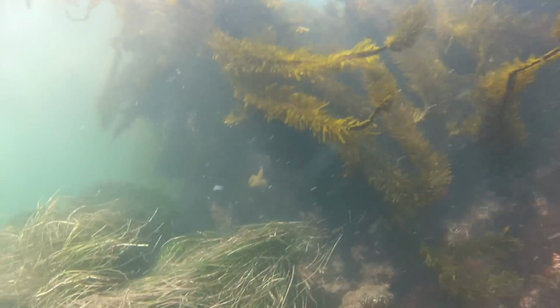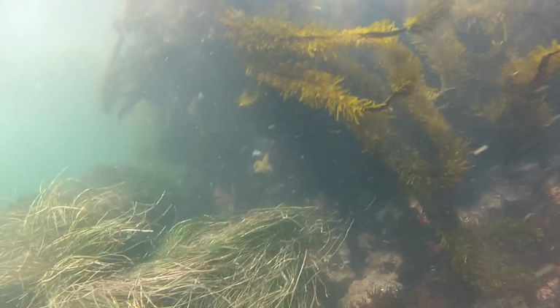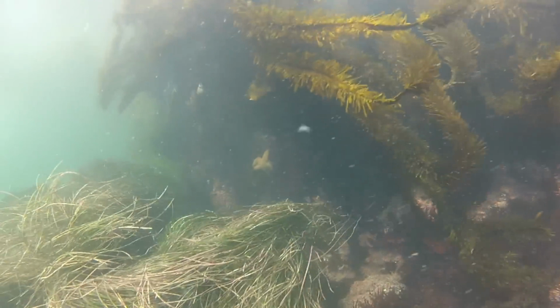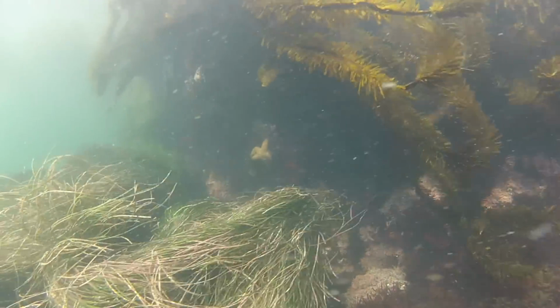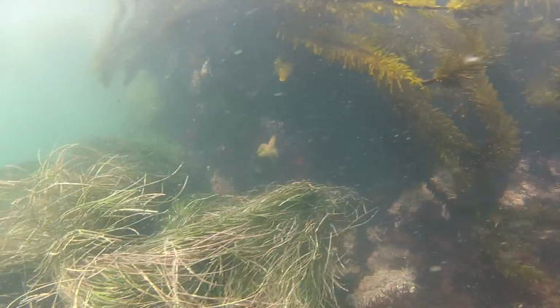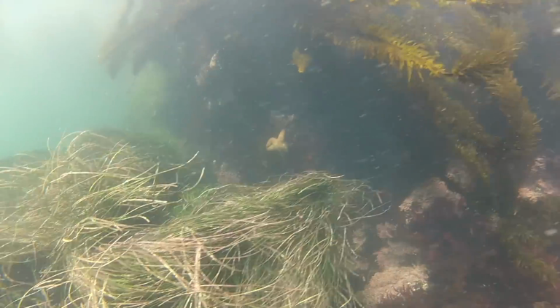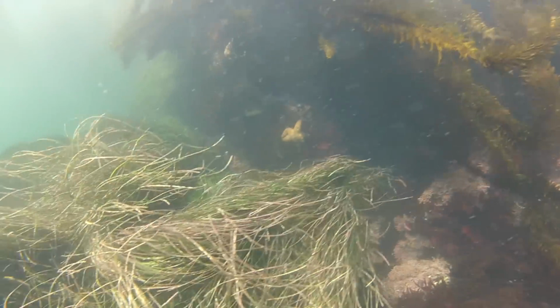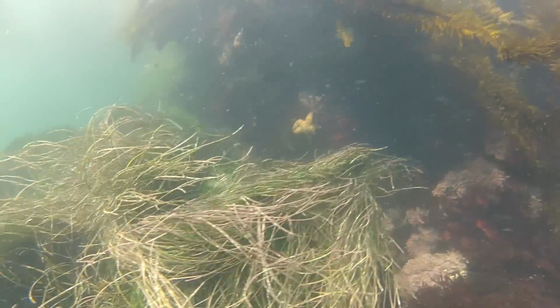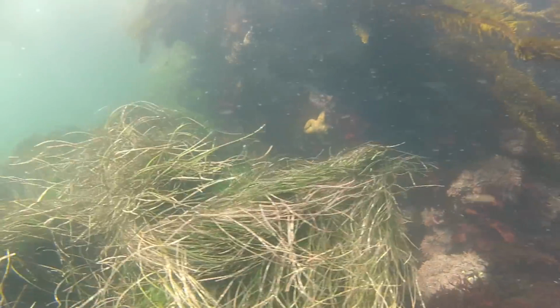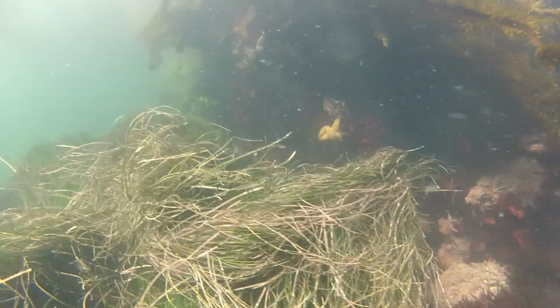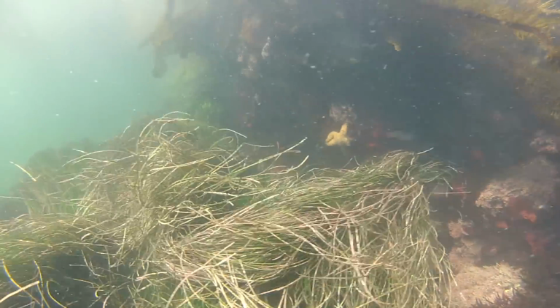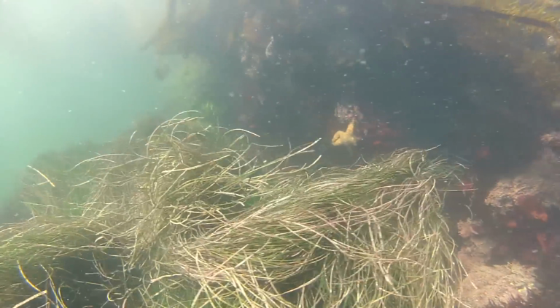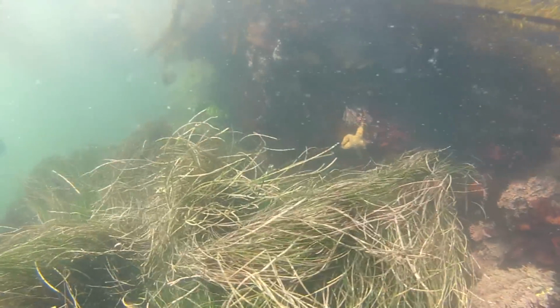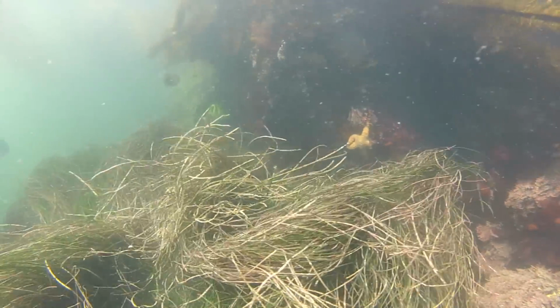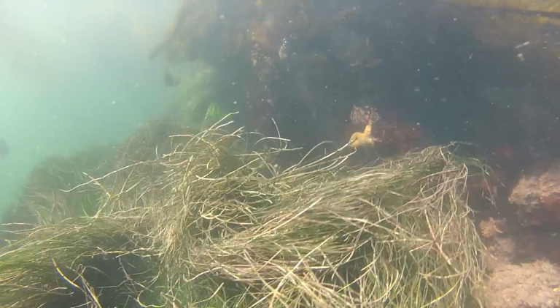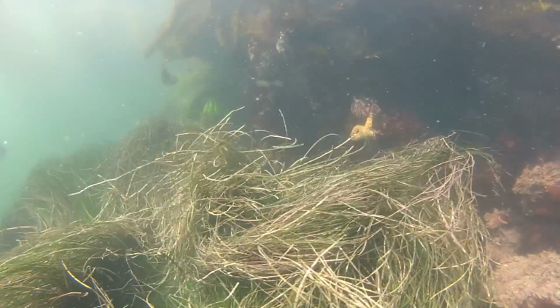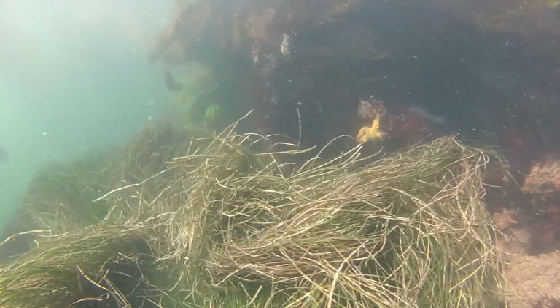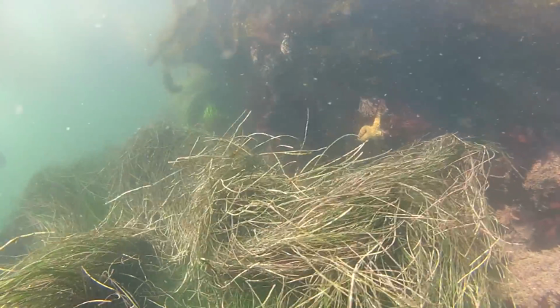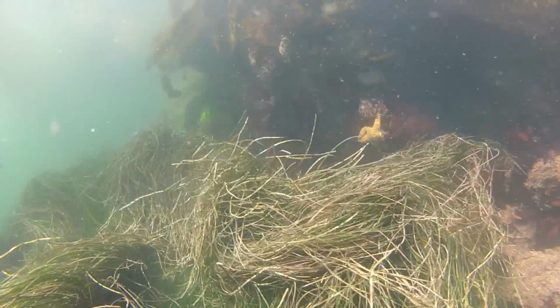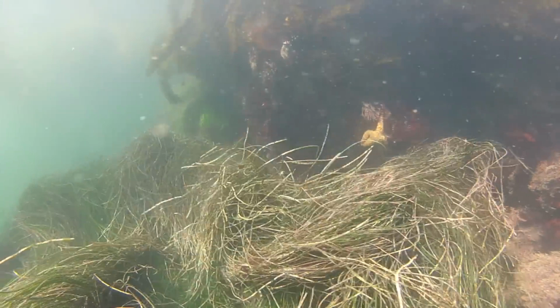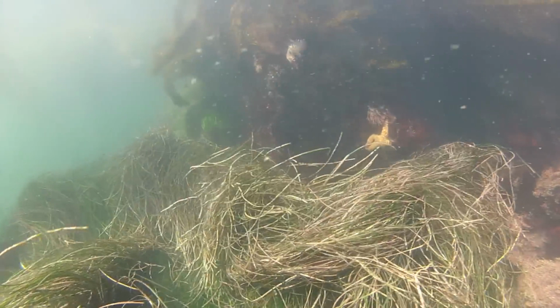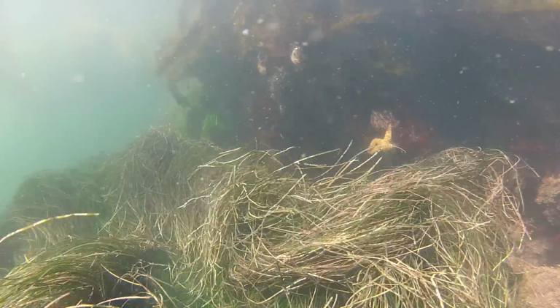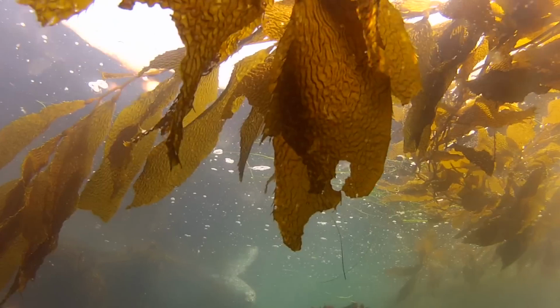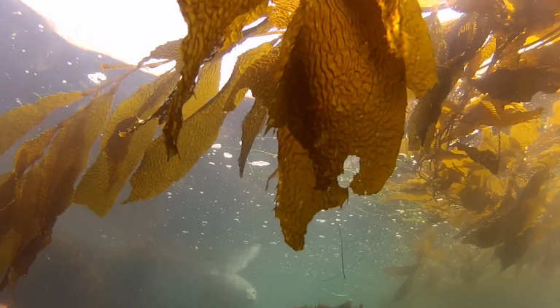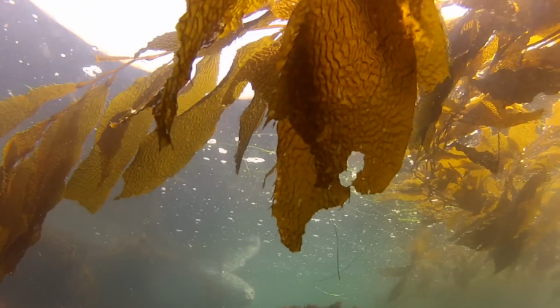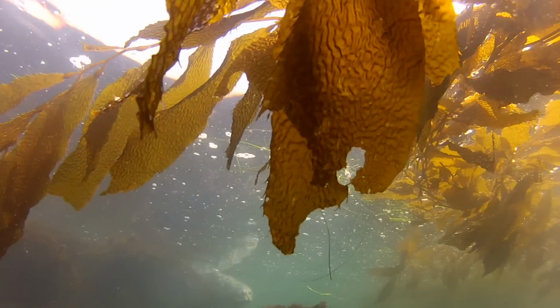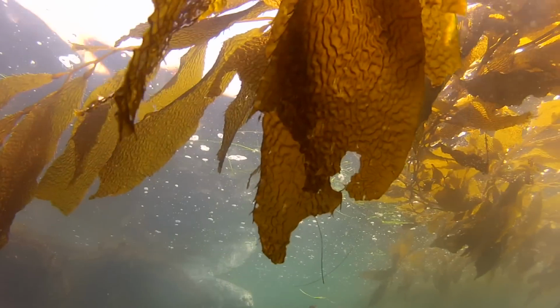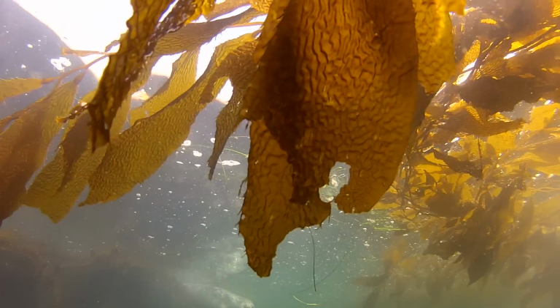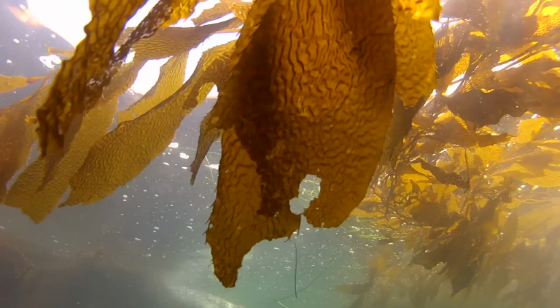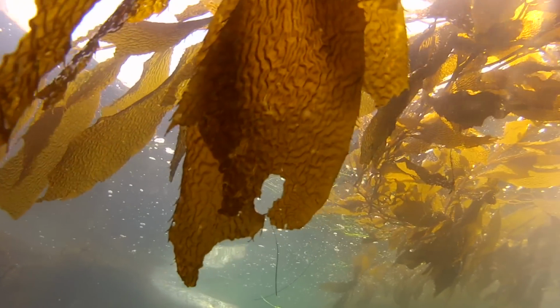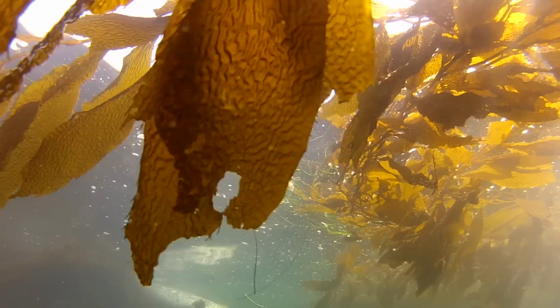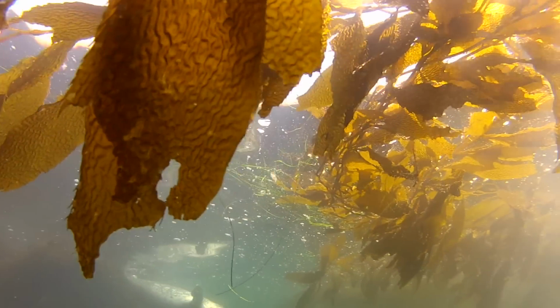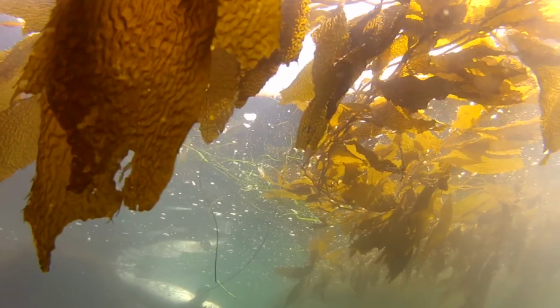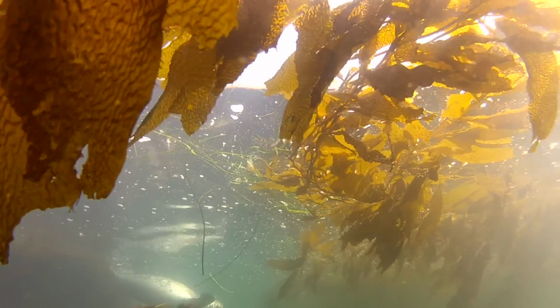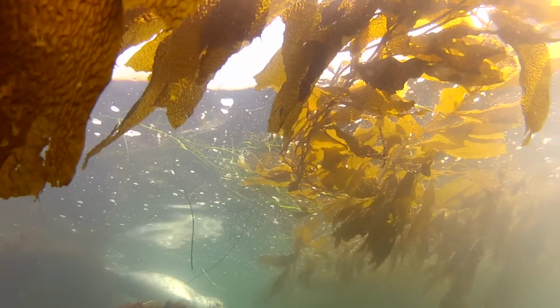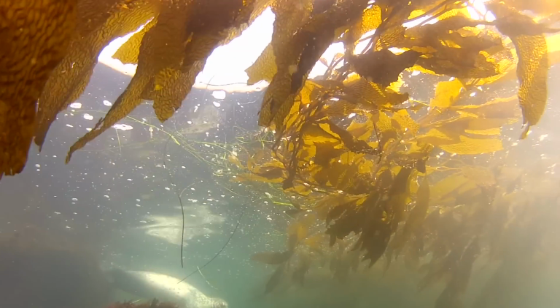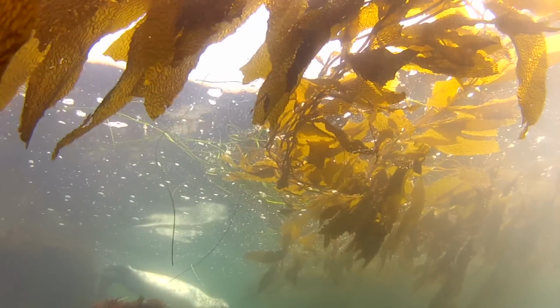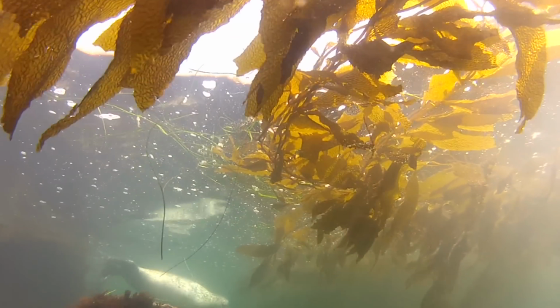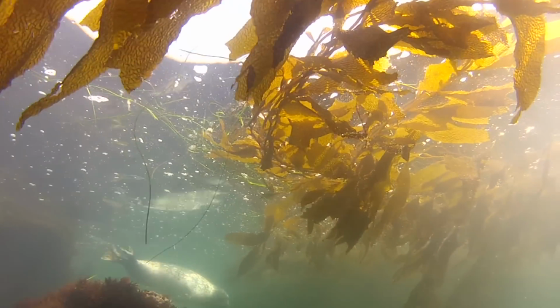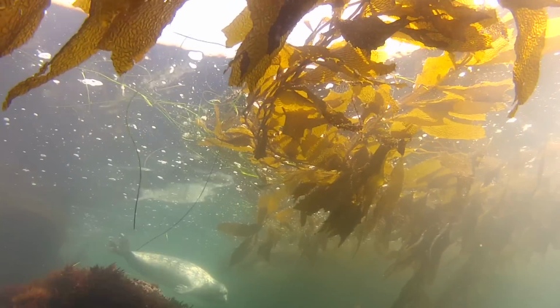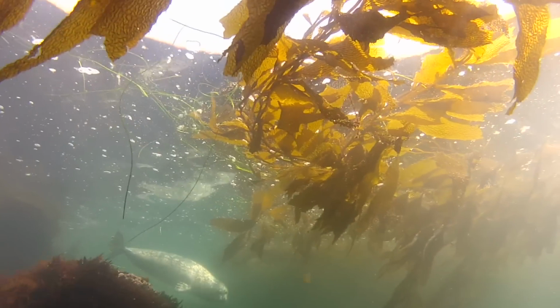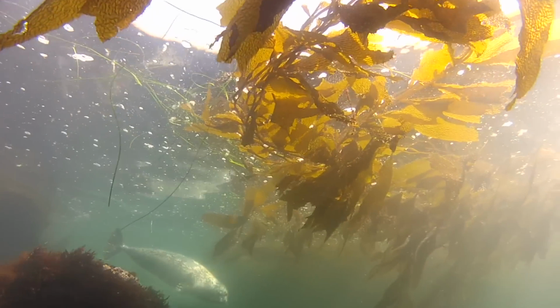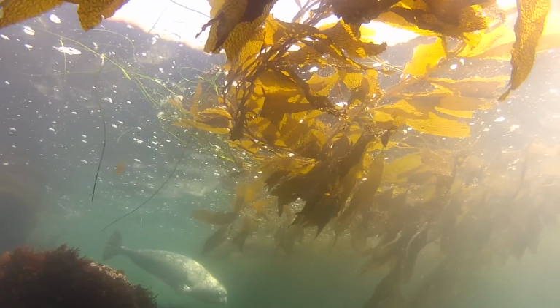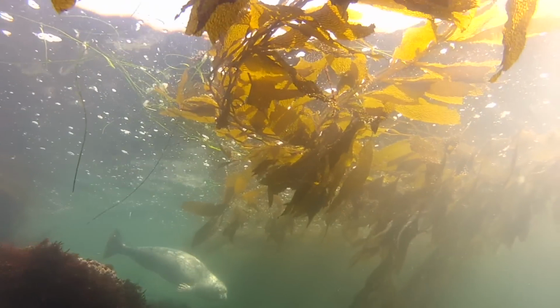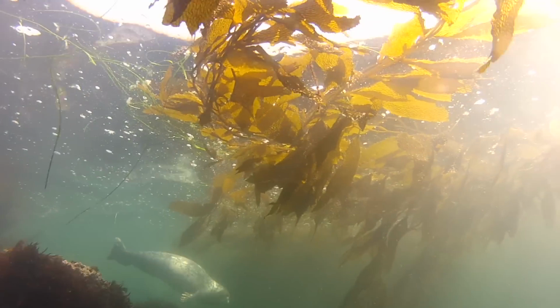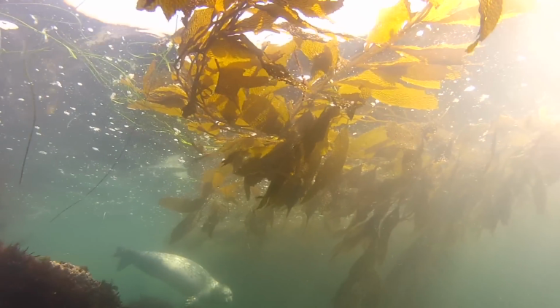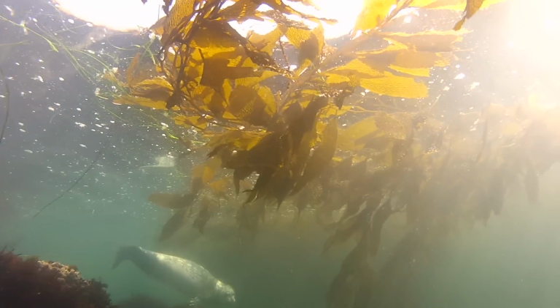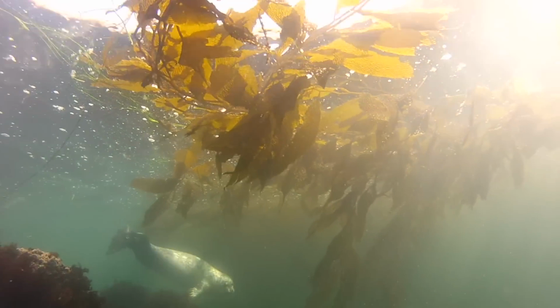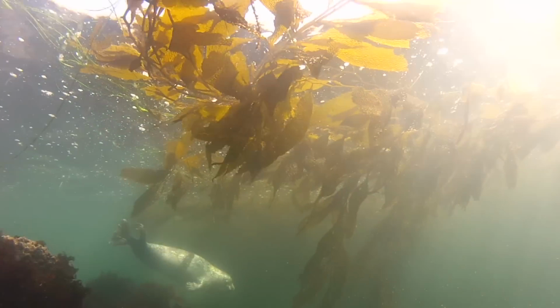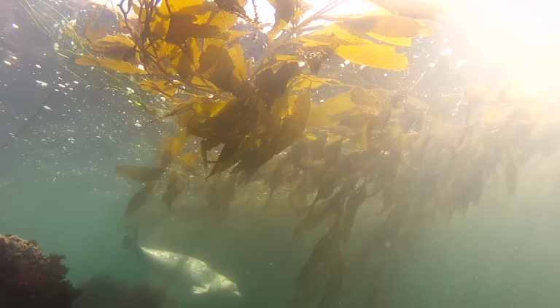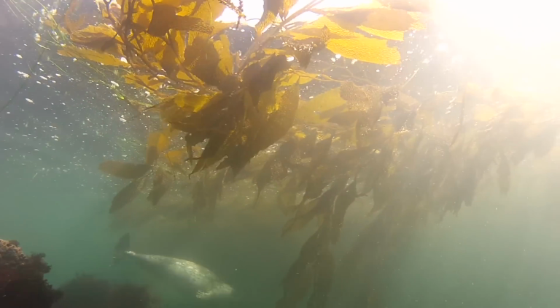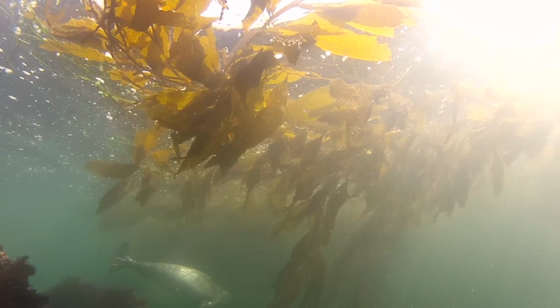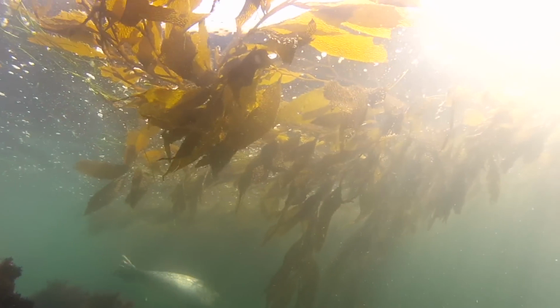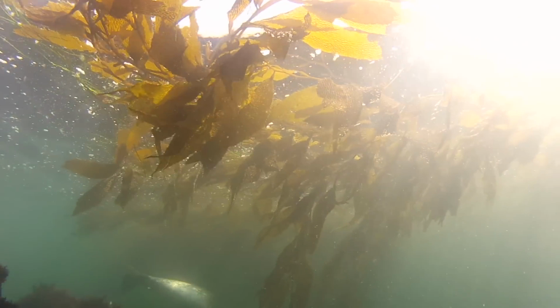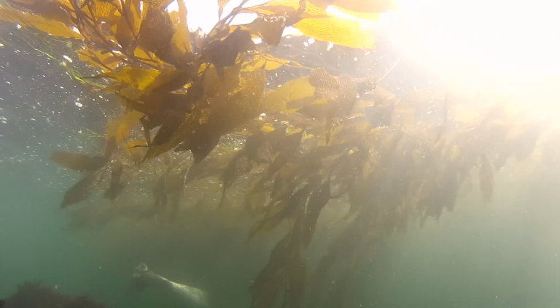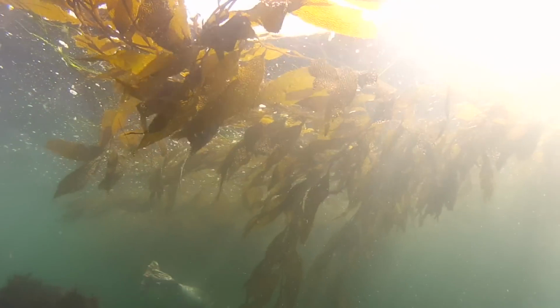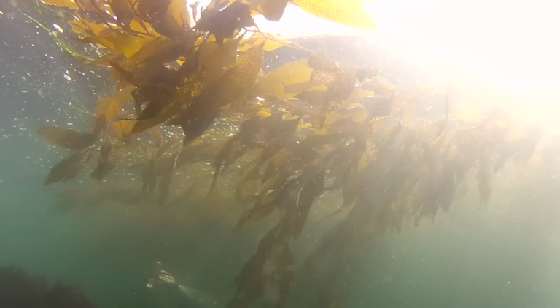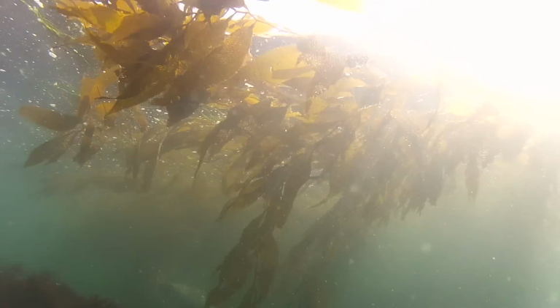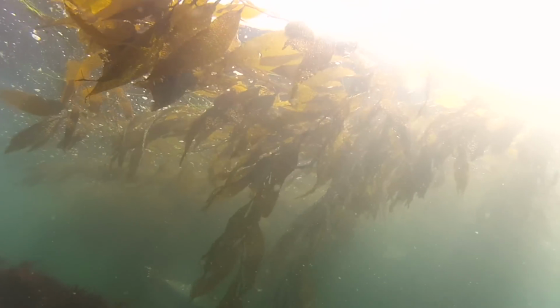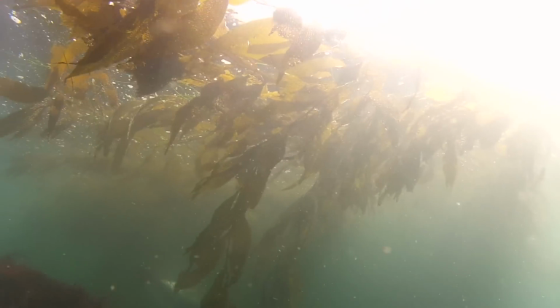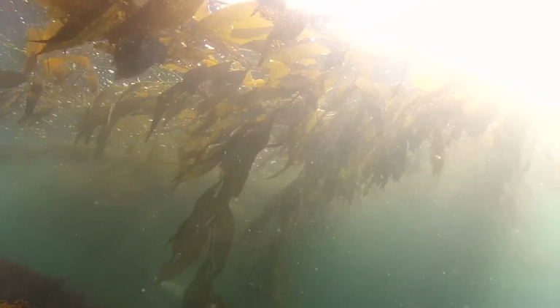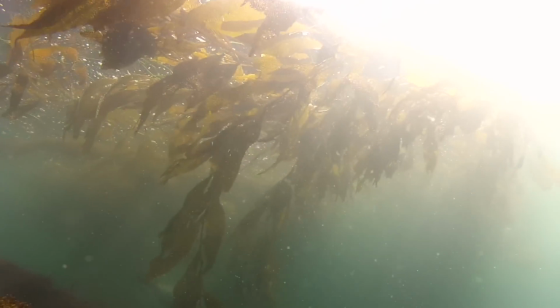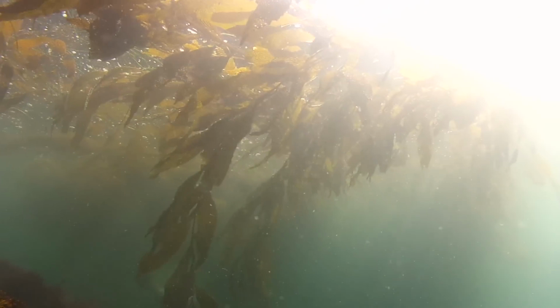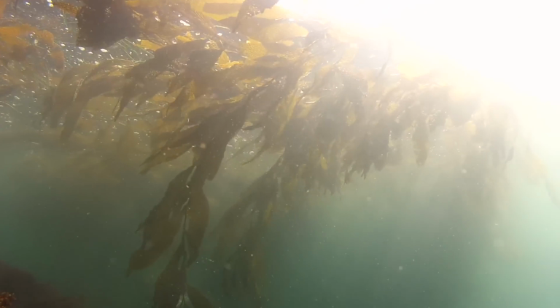They're some of the most beautiful, exotic places on Earth. And we want to understand them so that we can protect them for now and in the future.